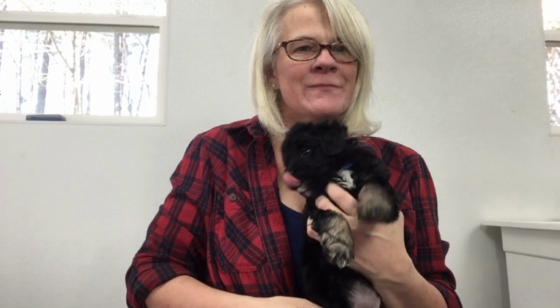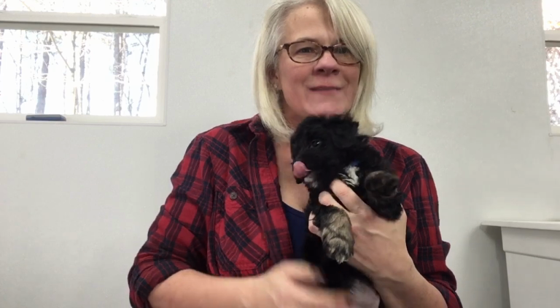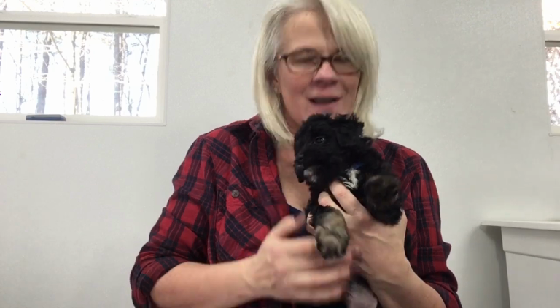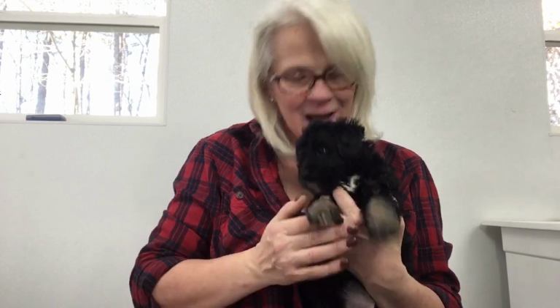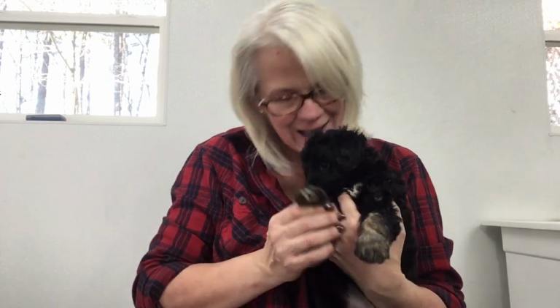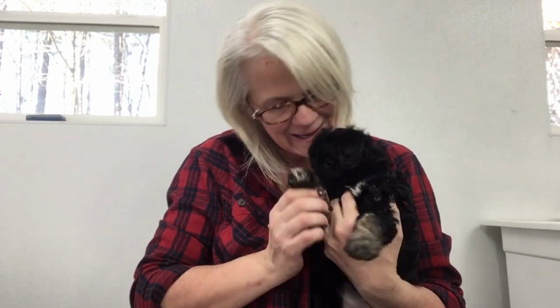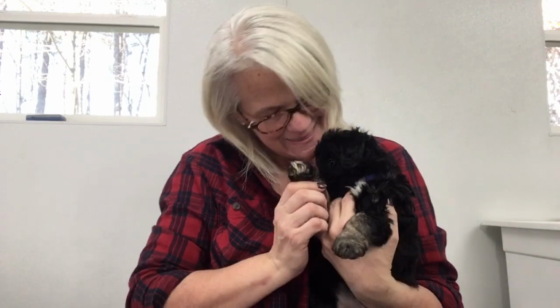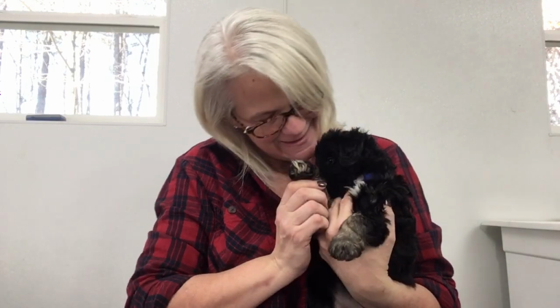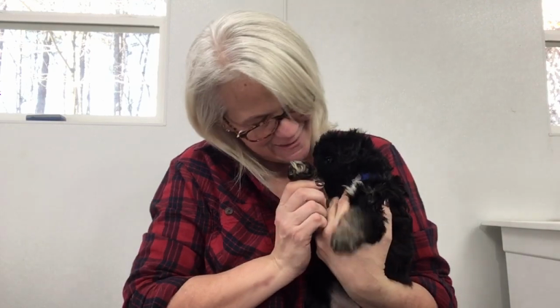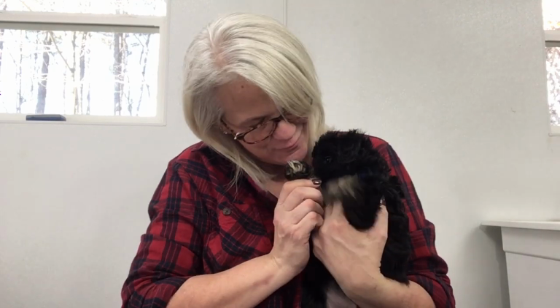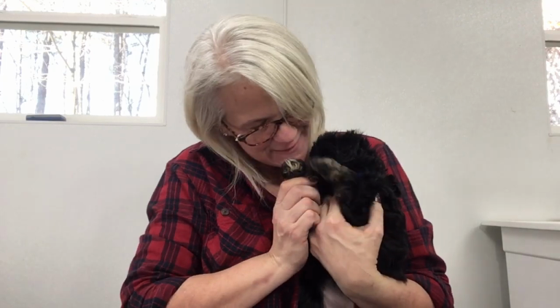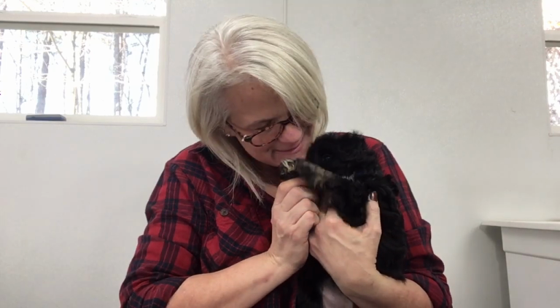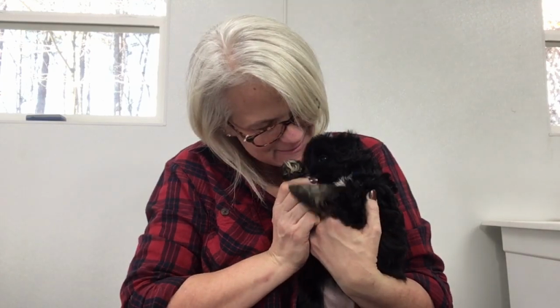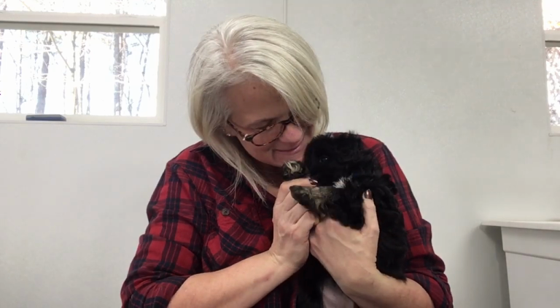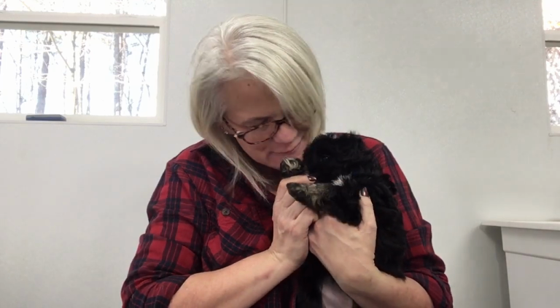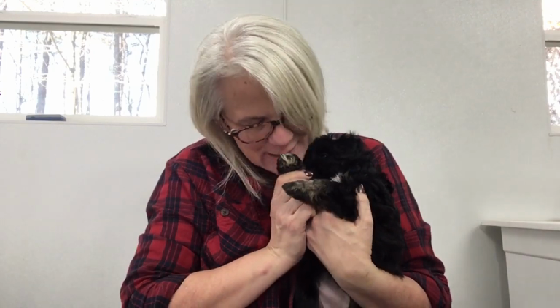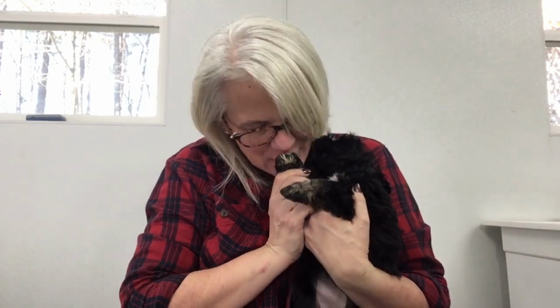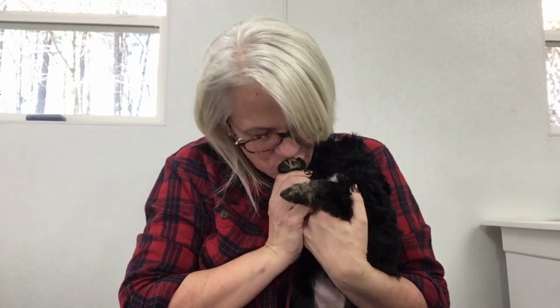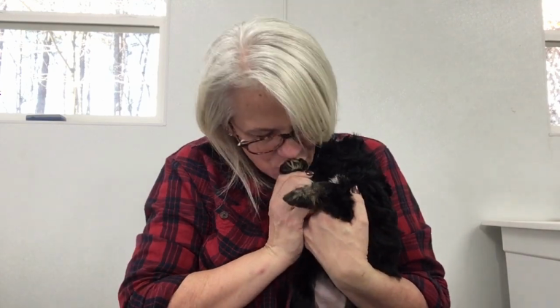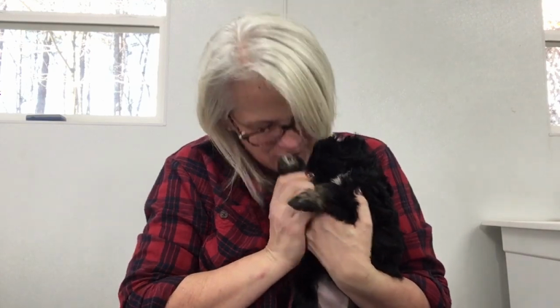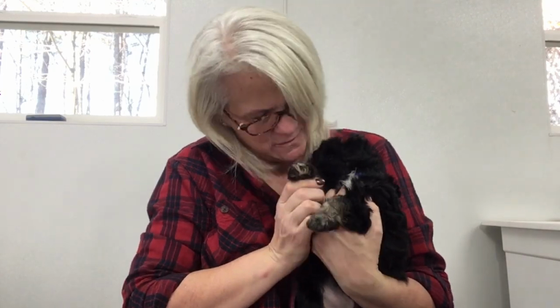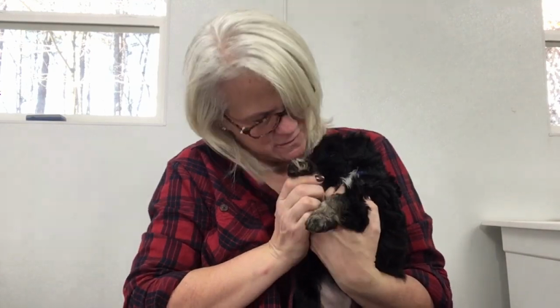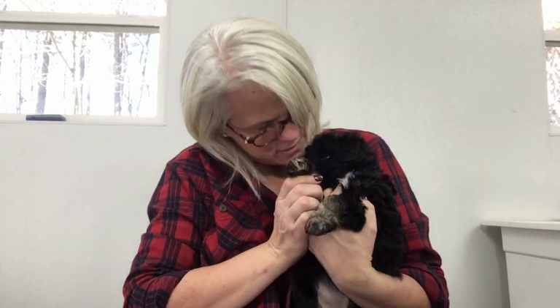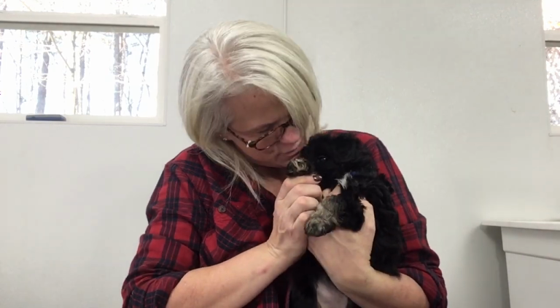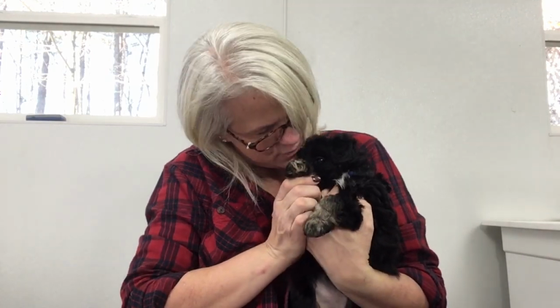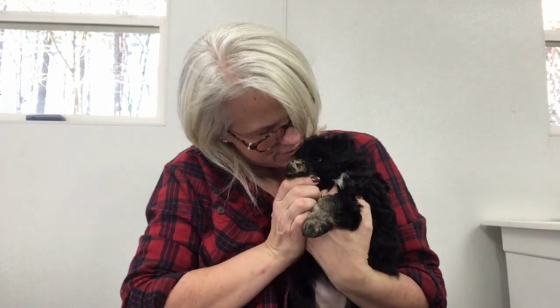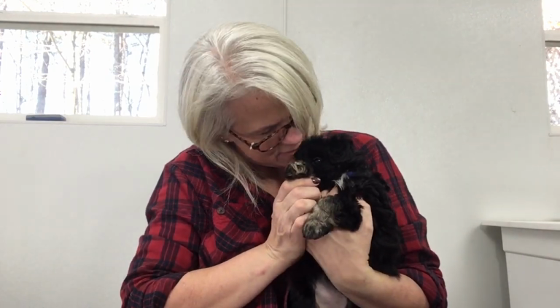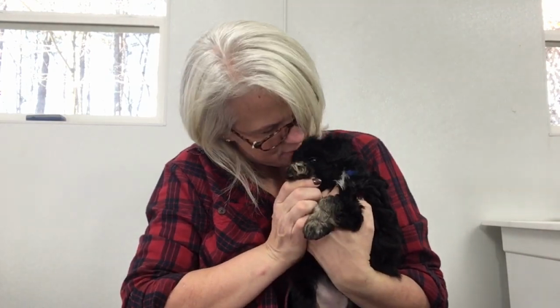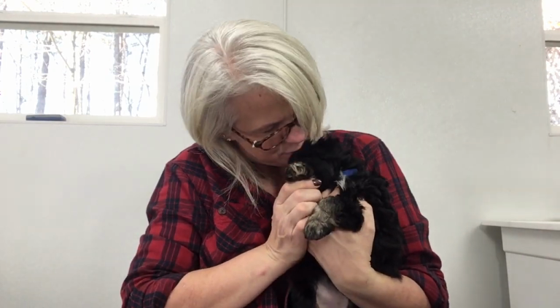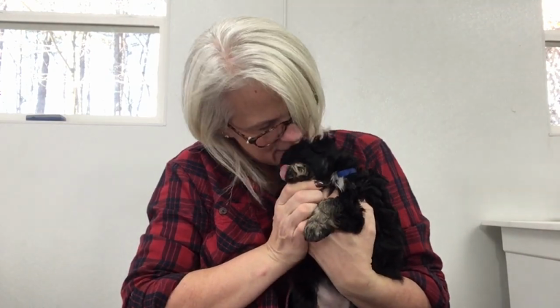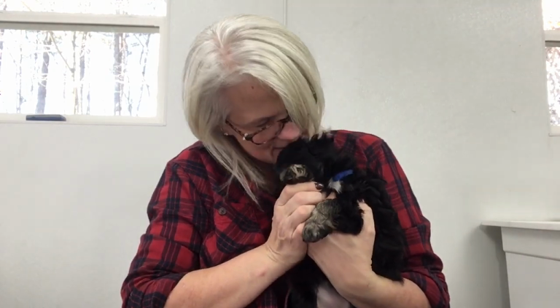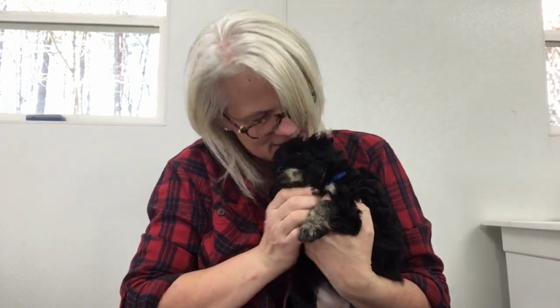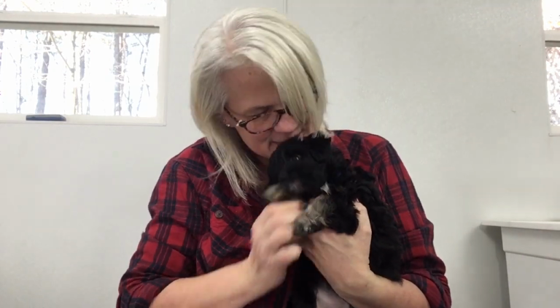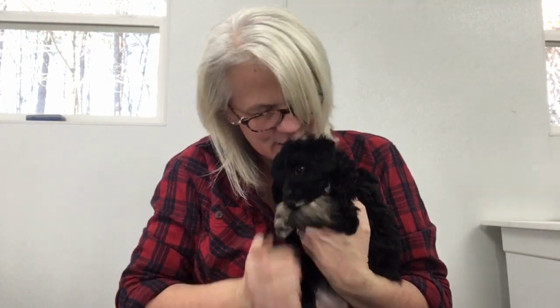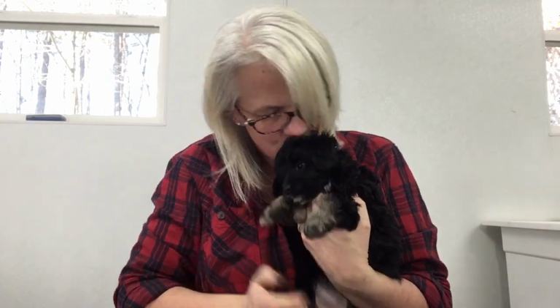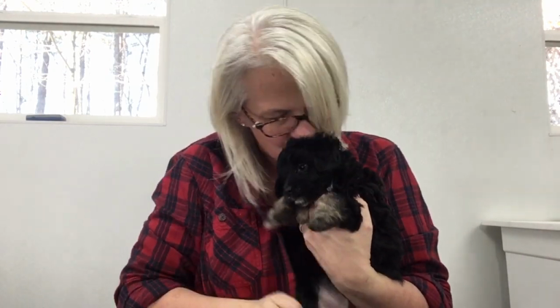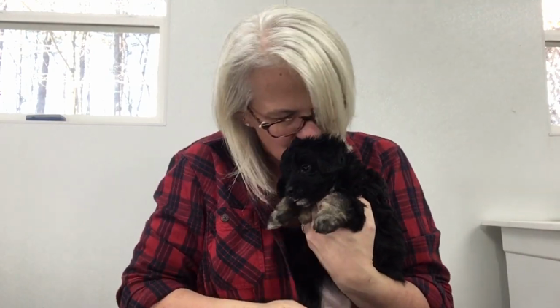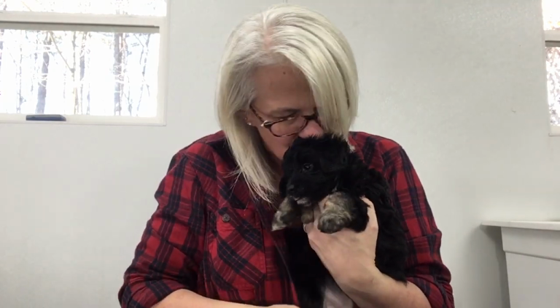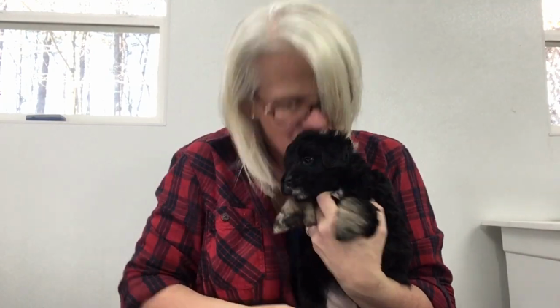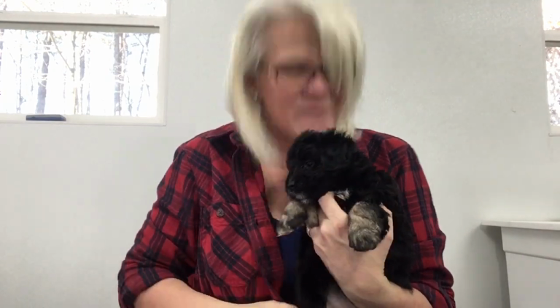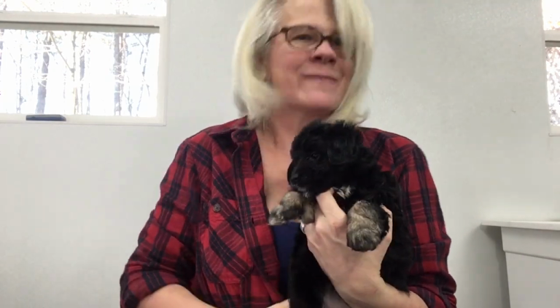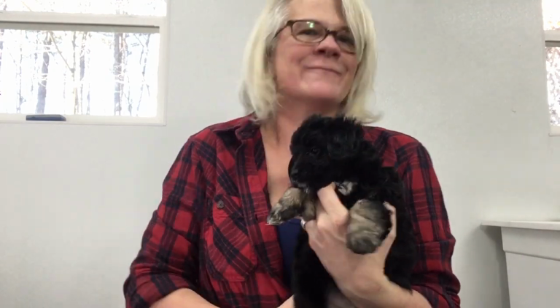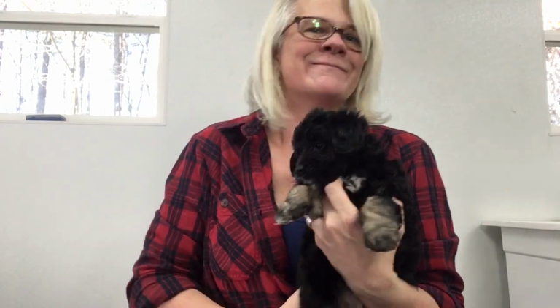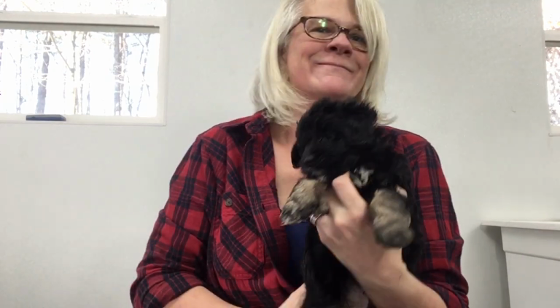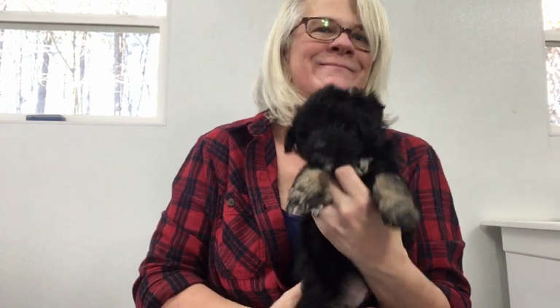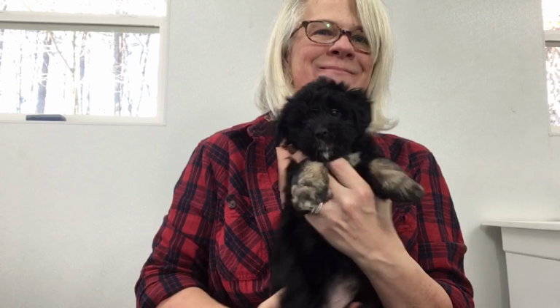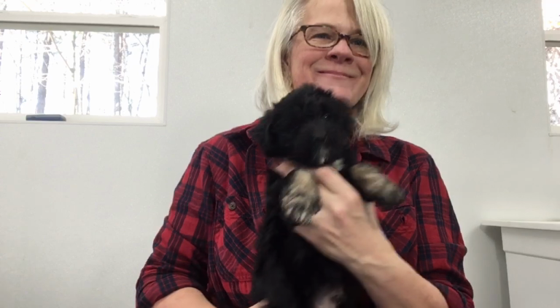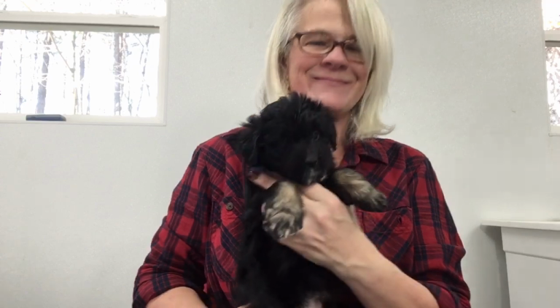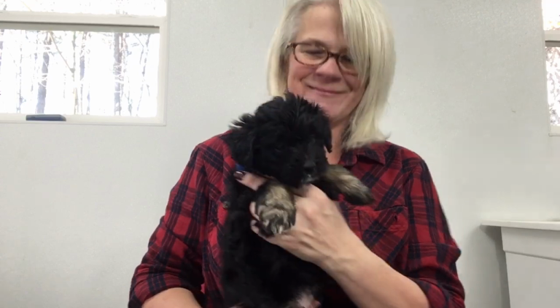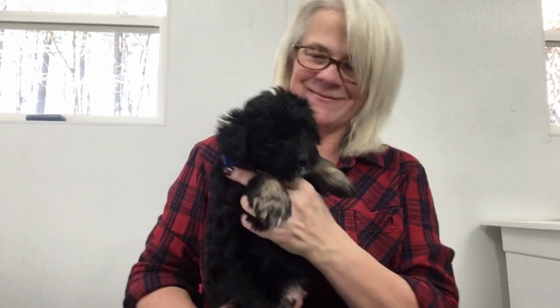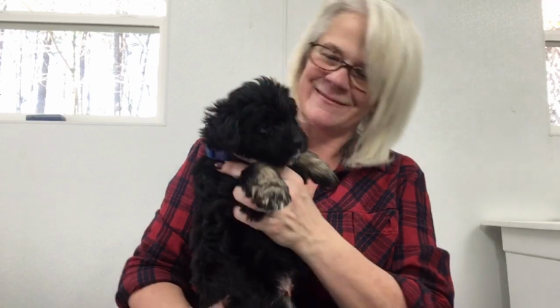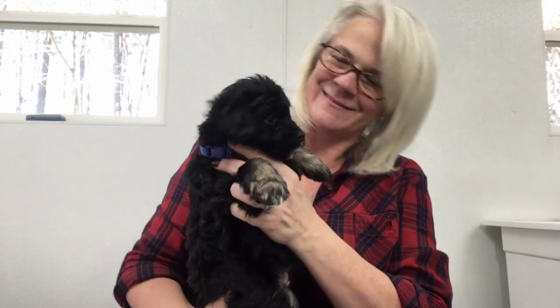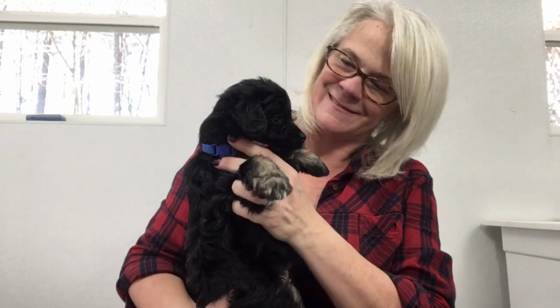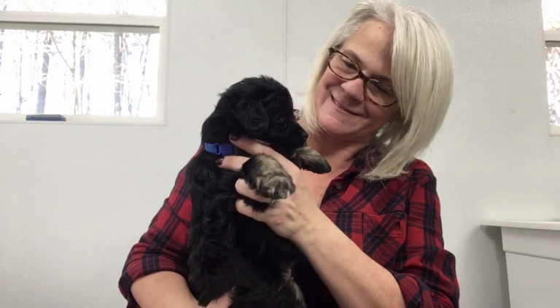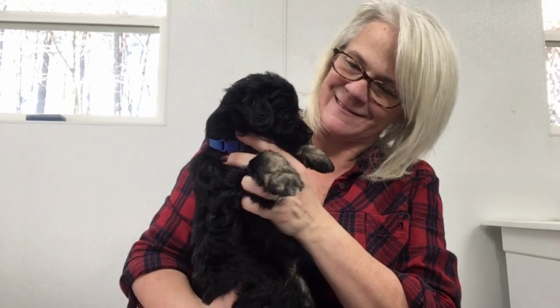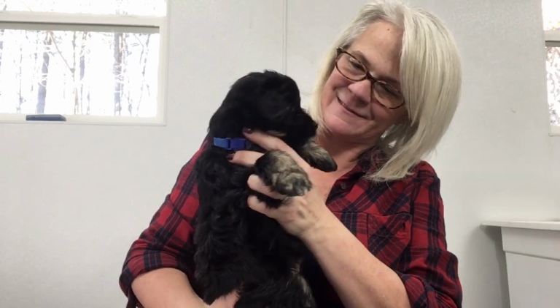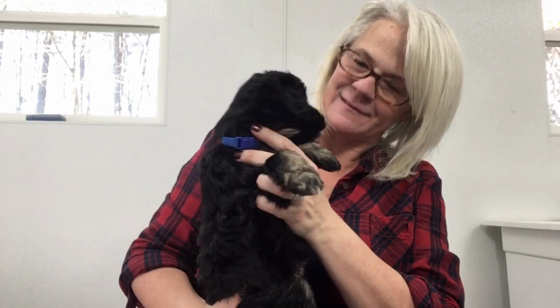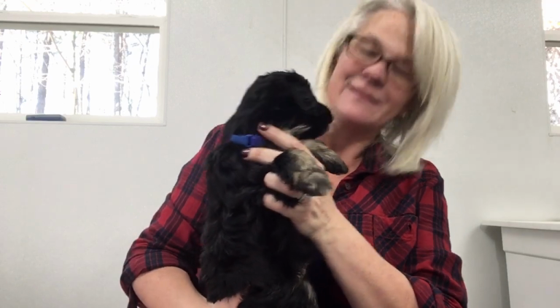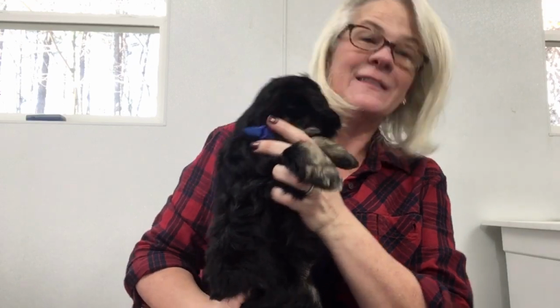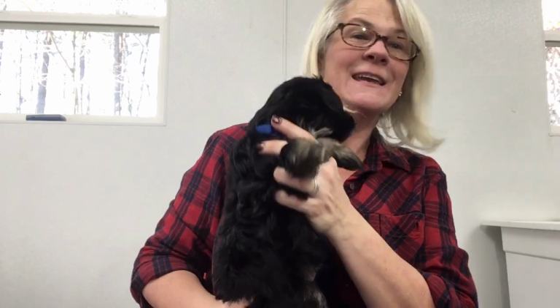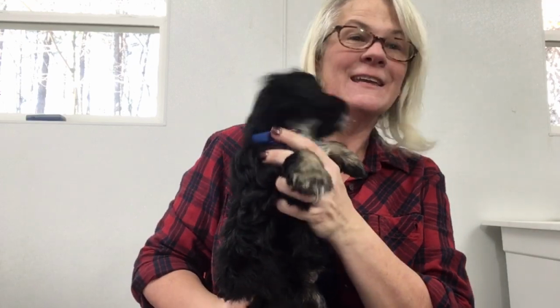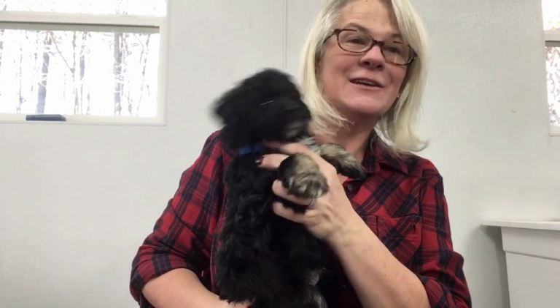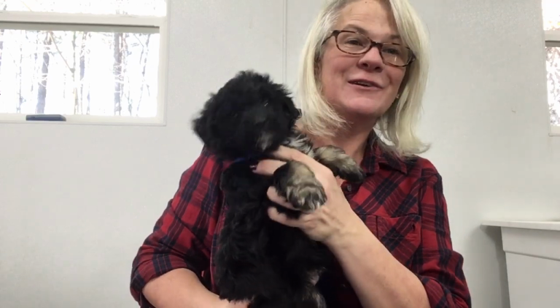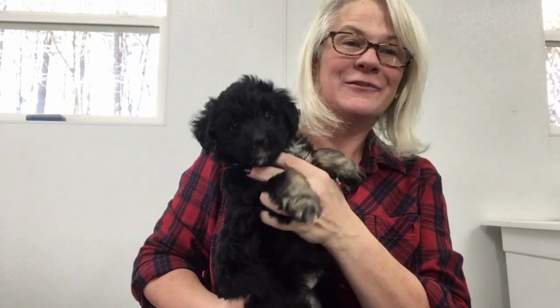Hi there. What are you doing? You are so precious. Thank you.